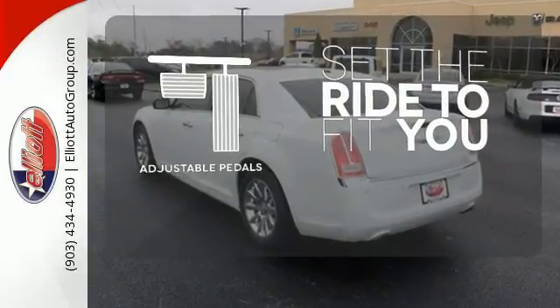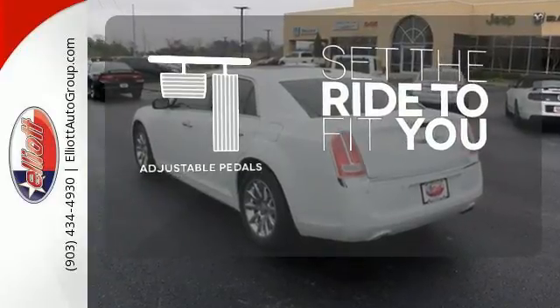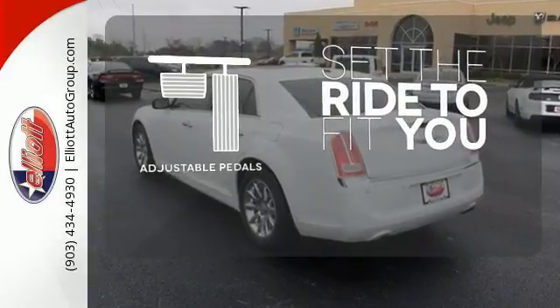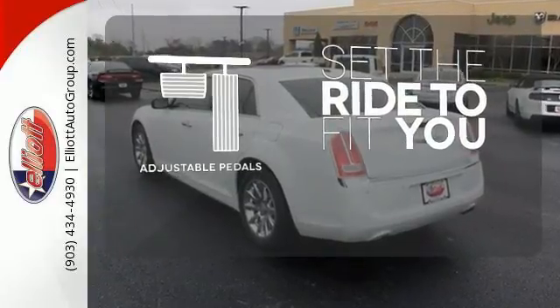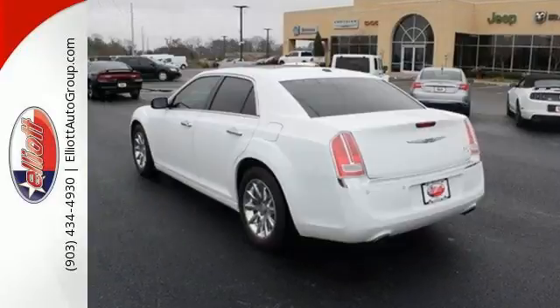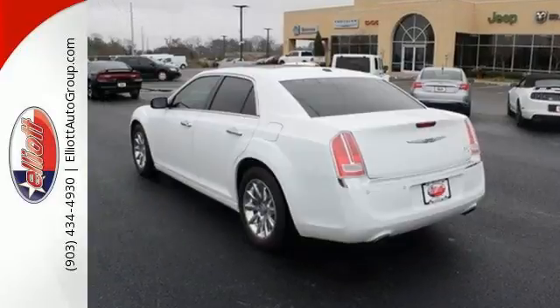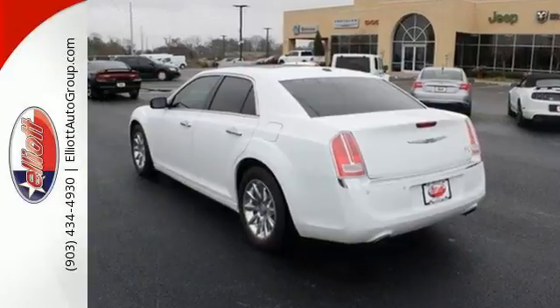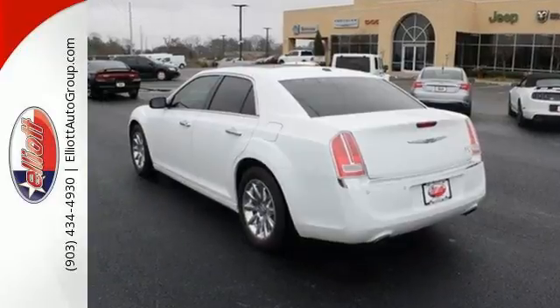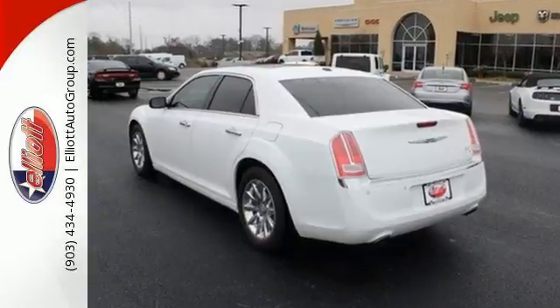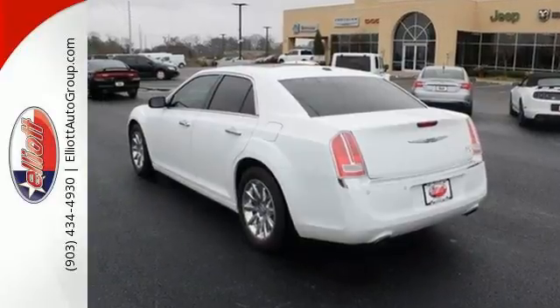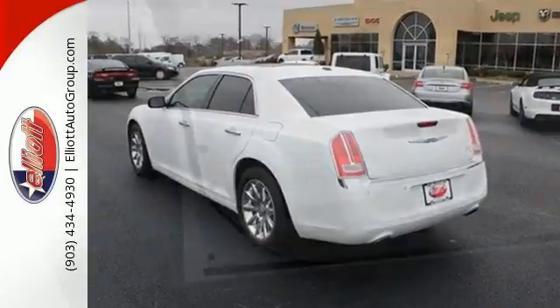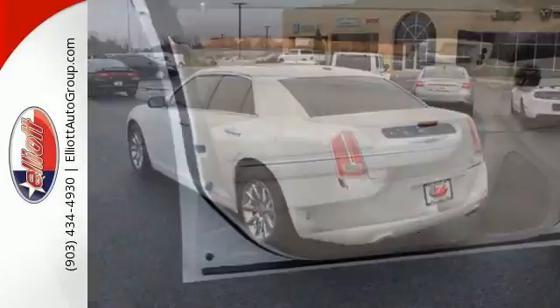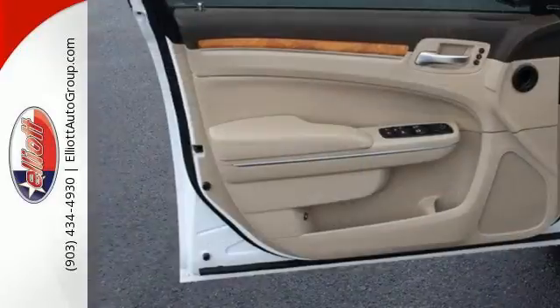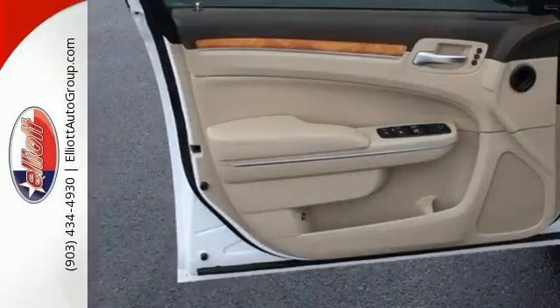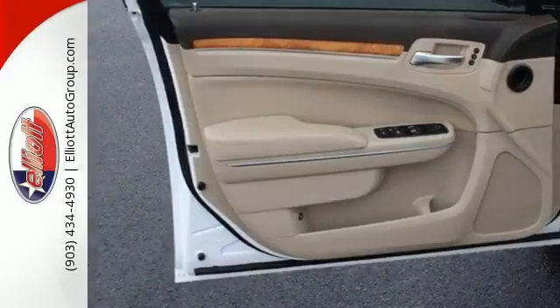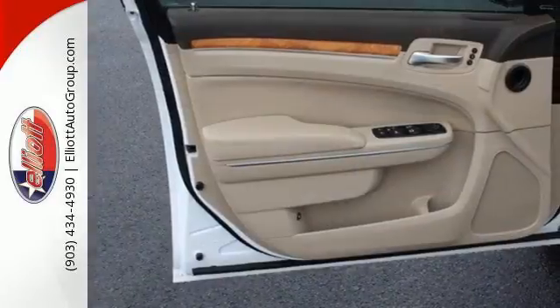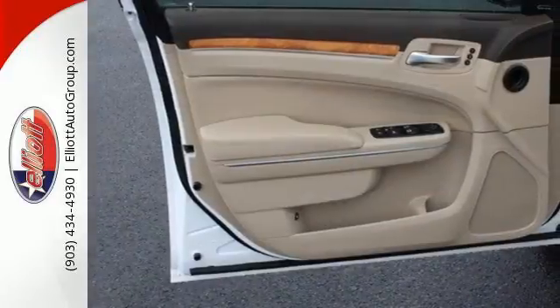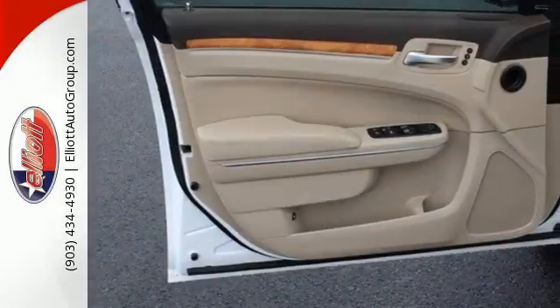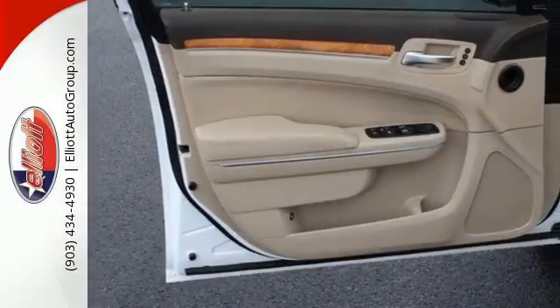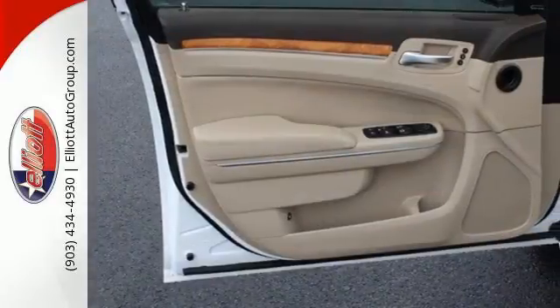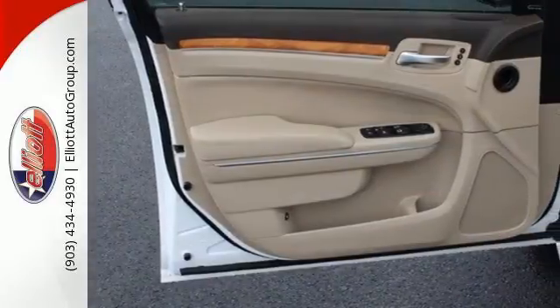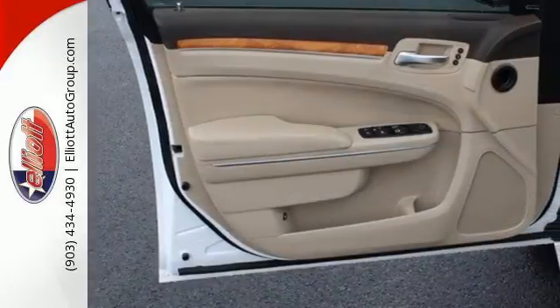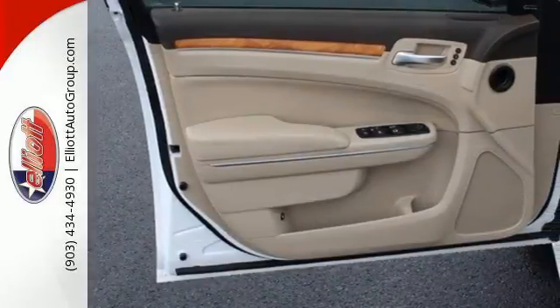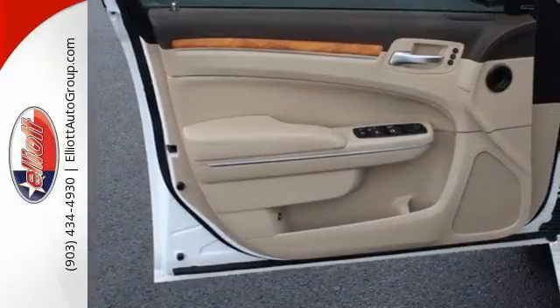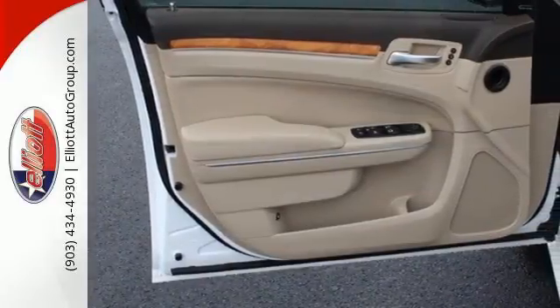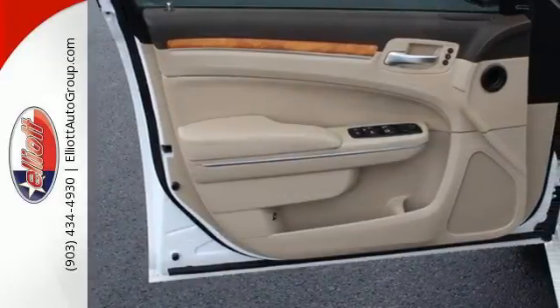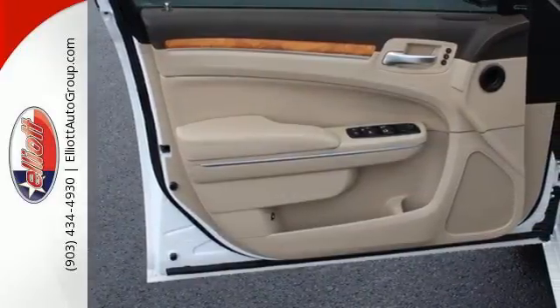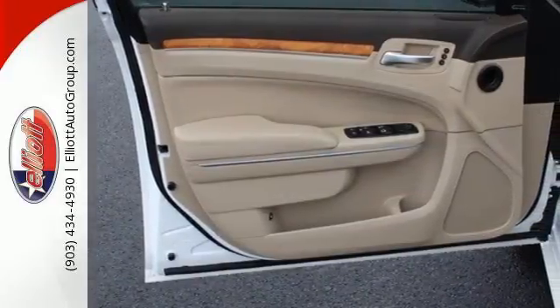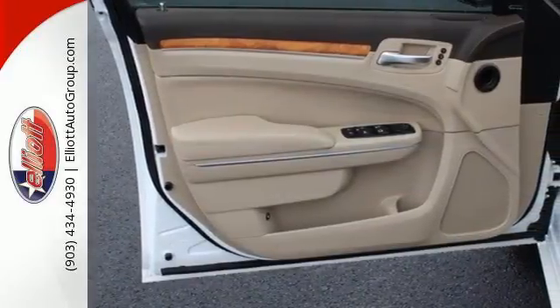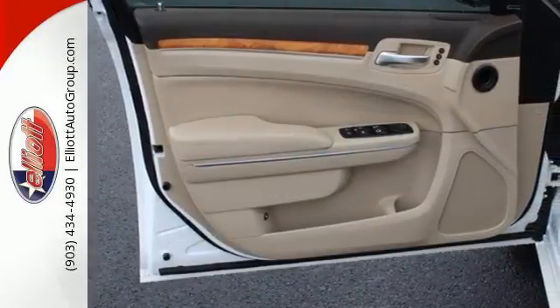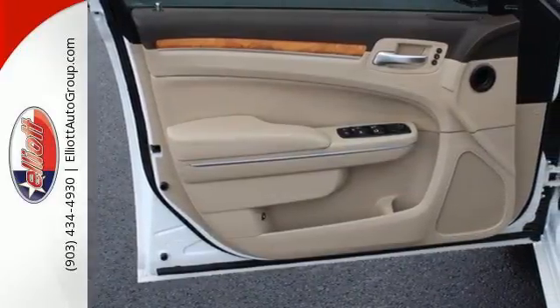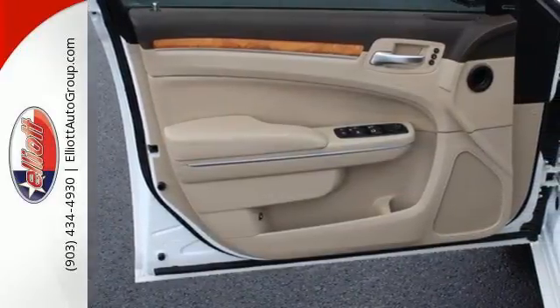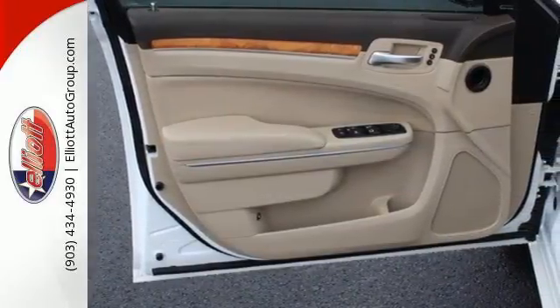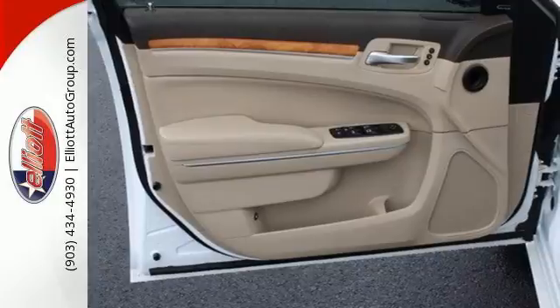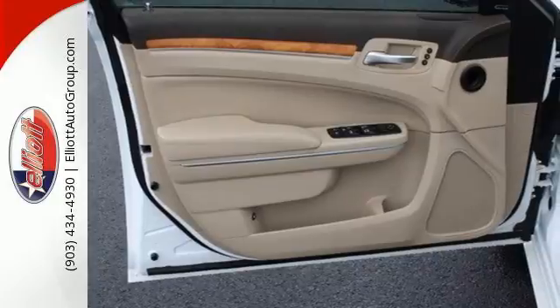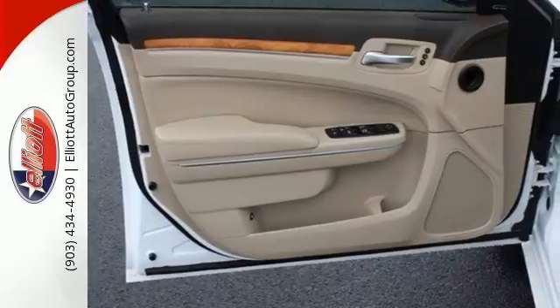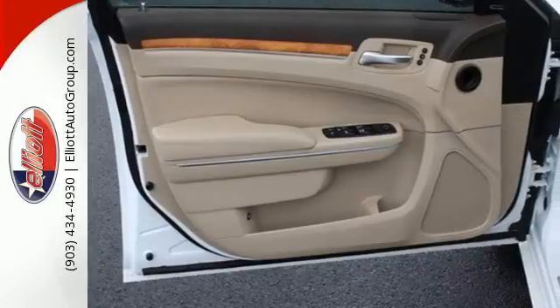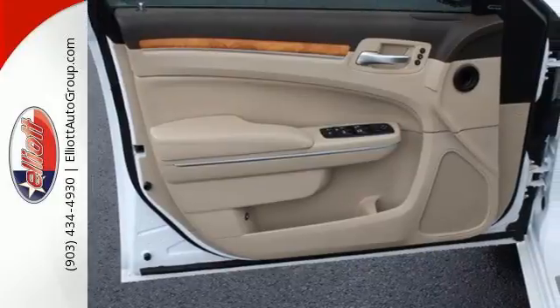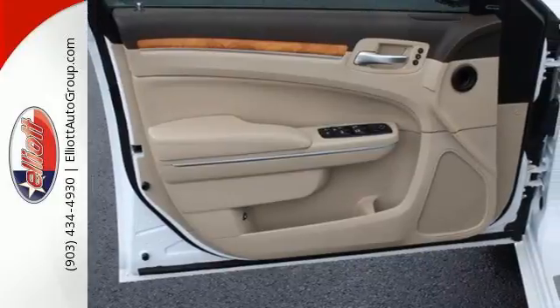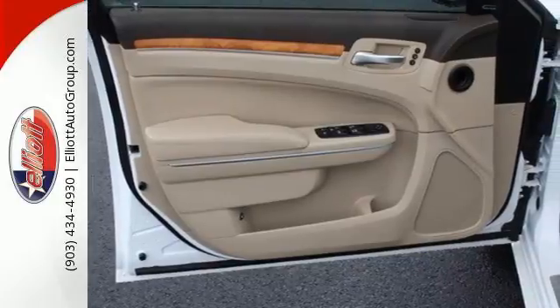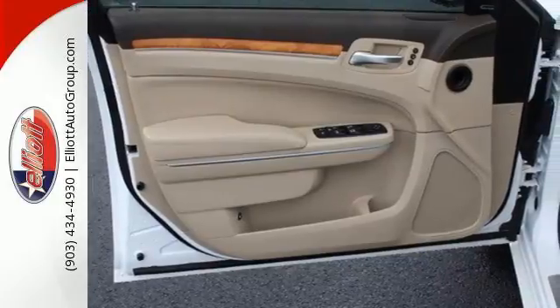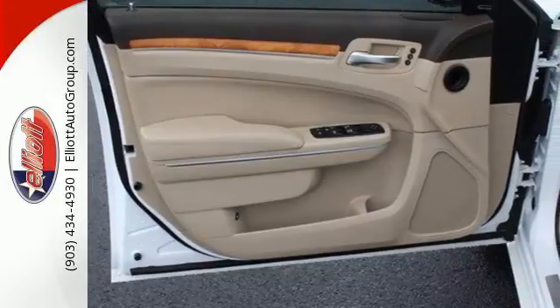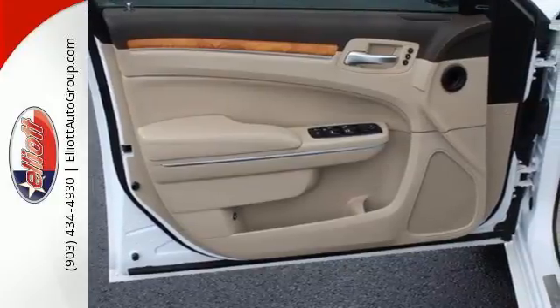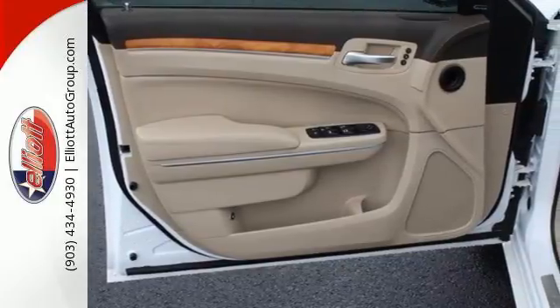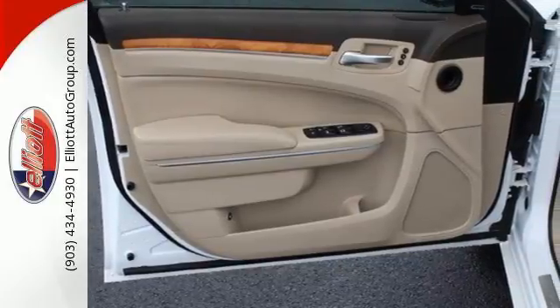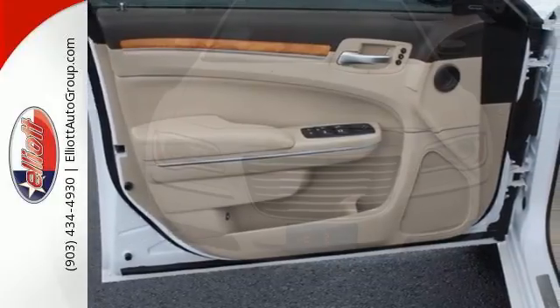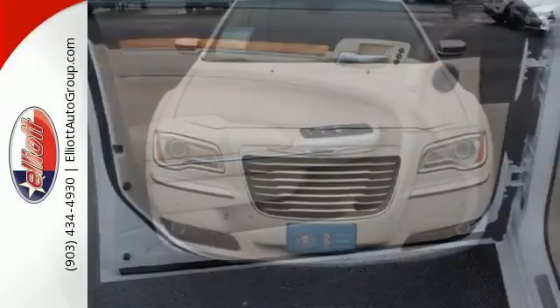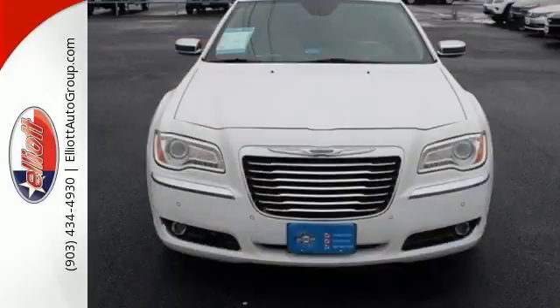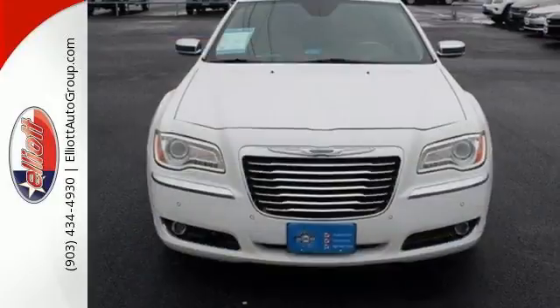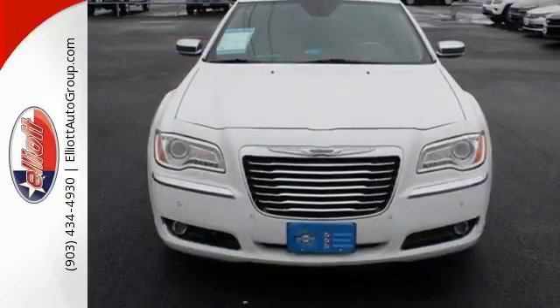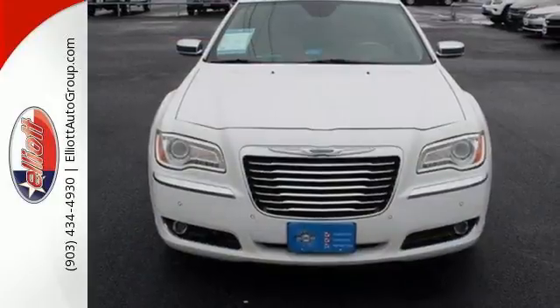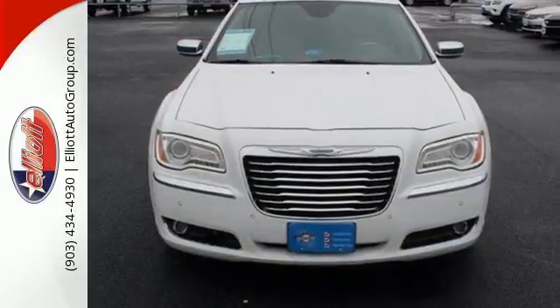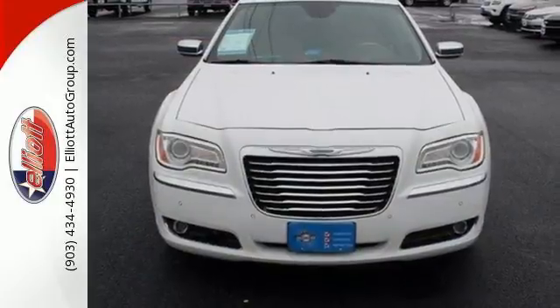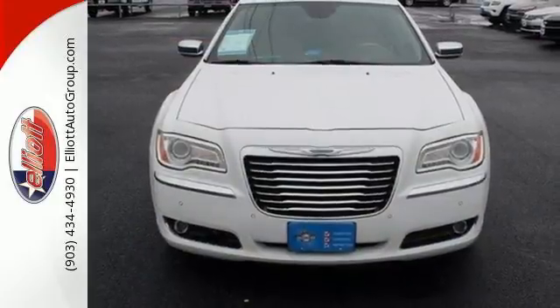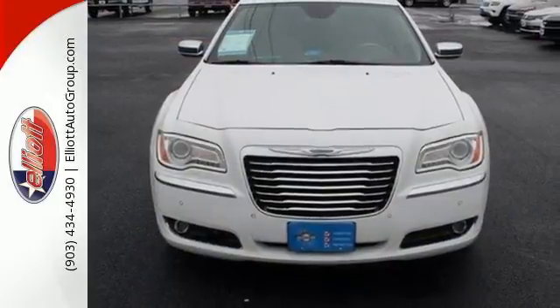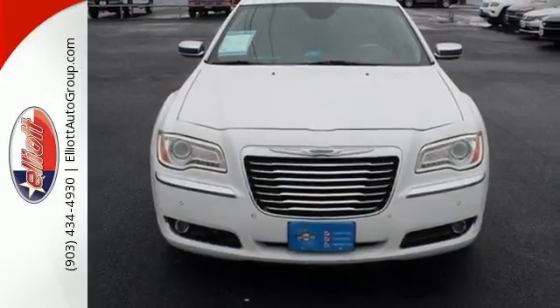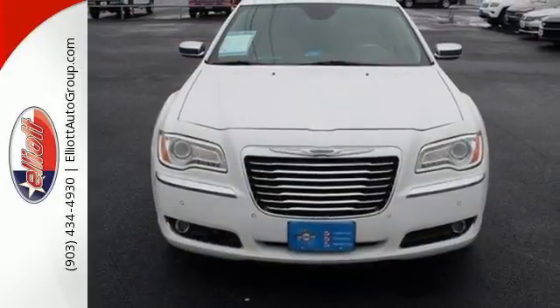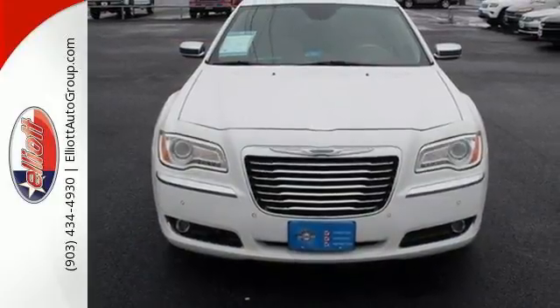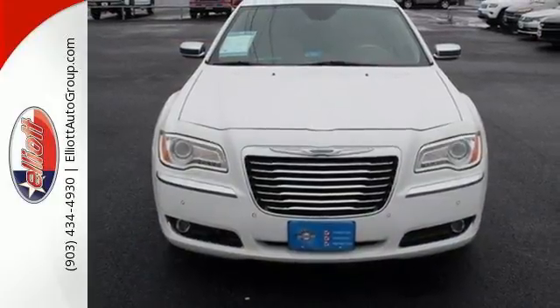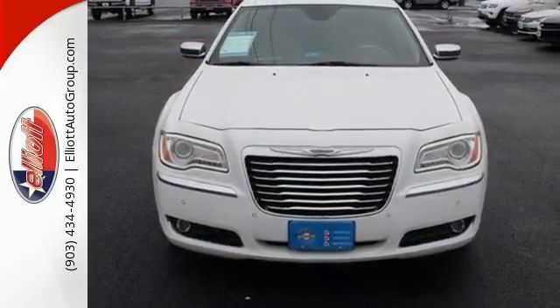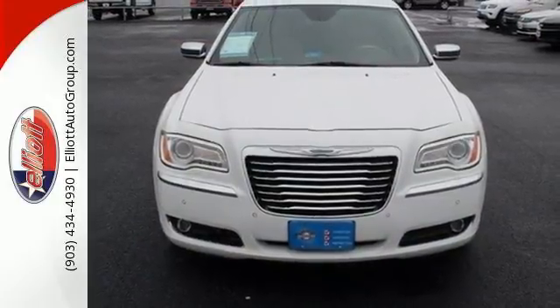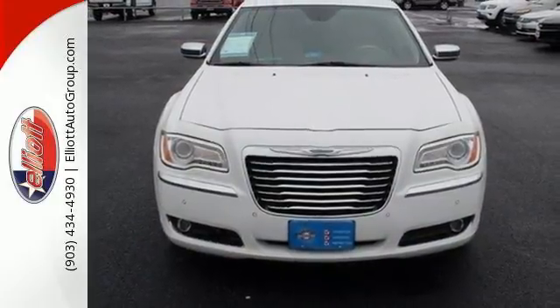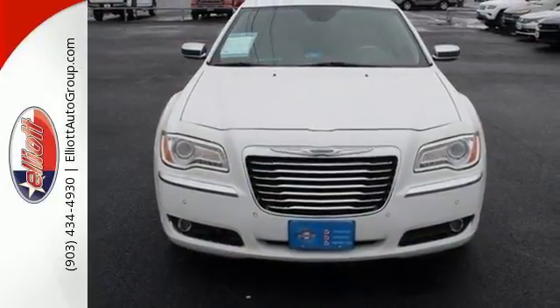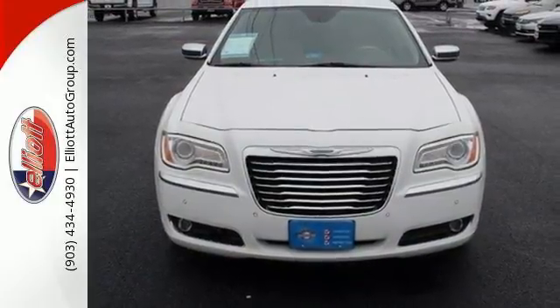The Chrysler 300C. This is dynamic engineering and solid Chrysler brand craftsmanship delivered.